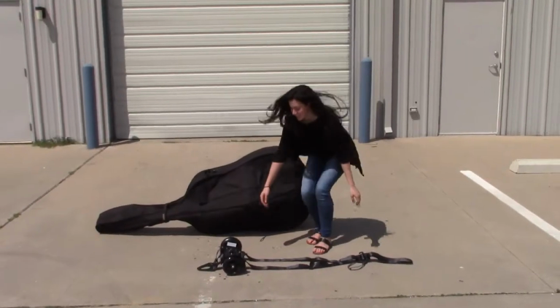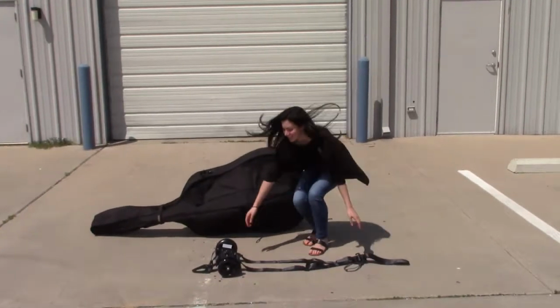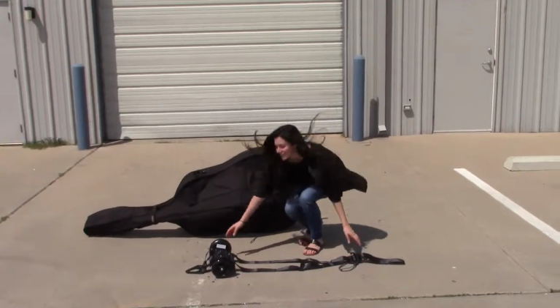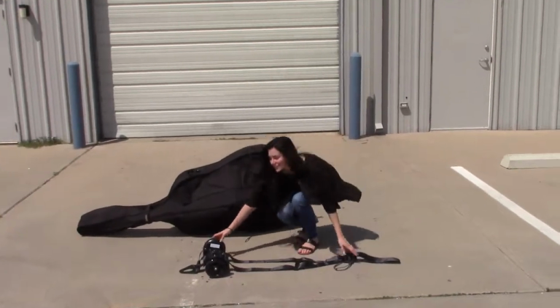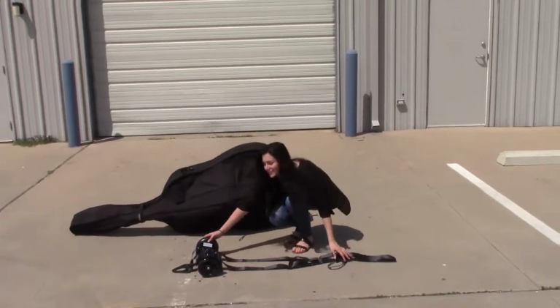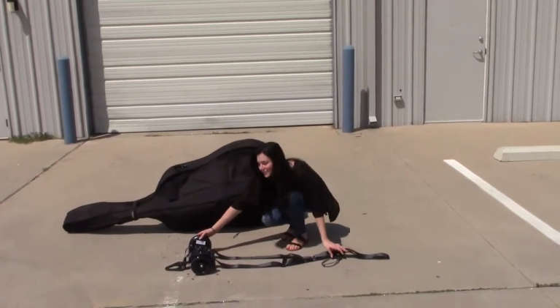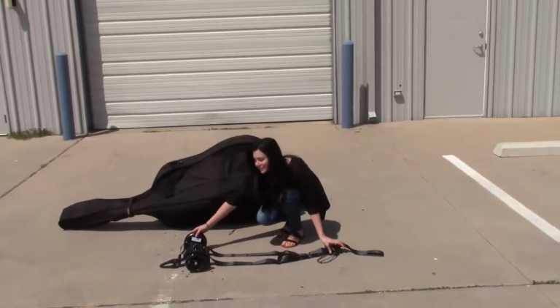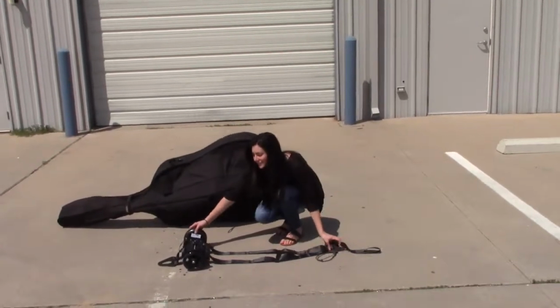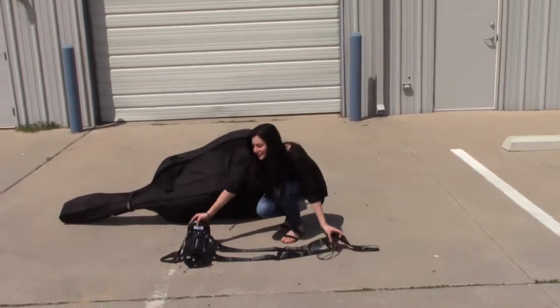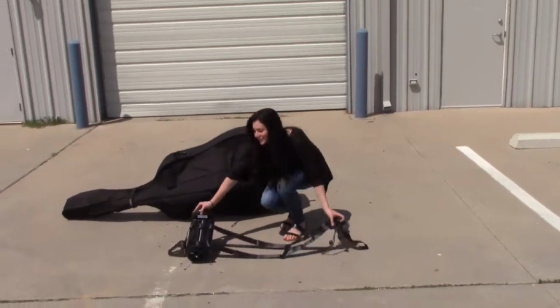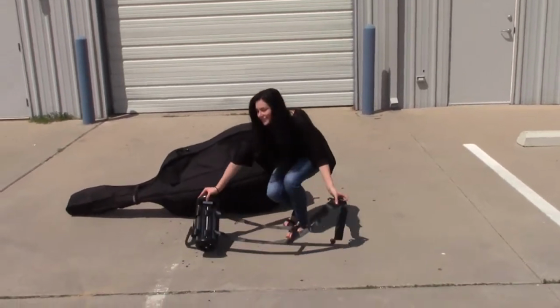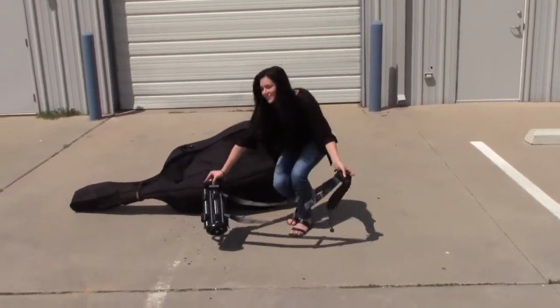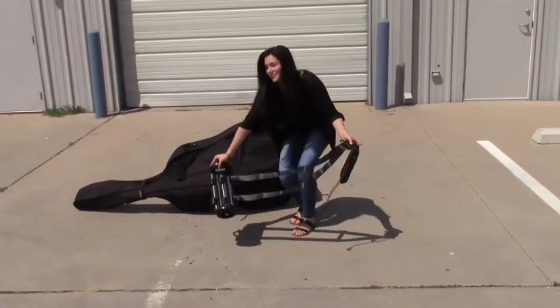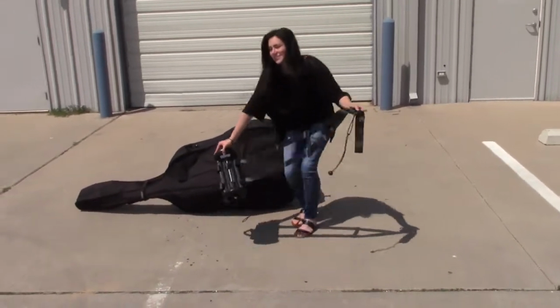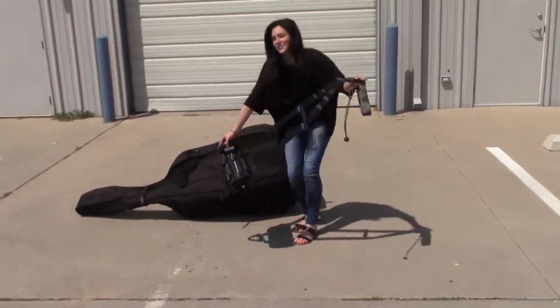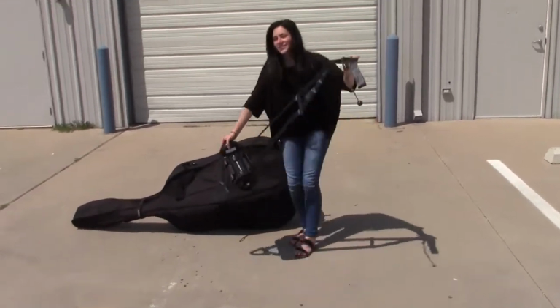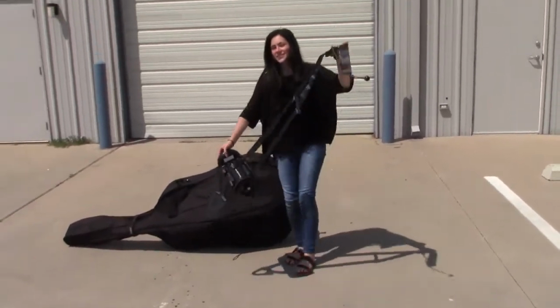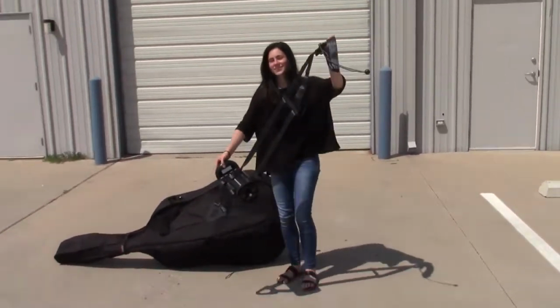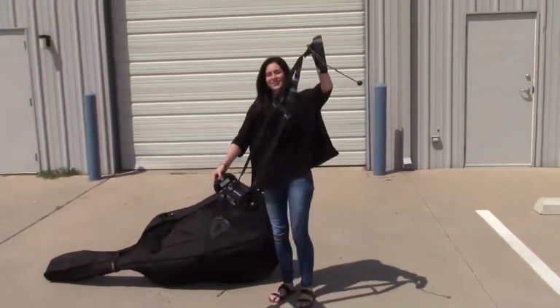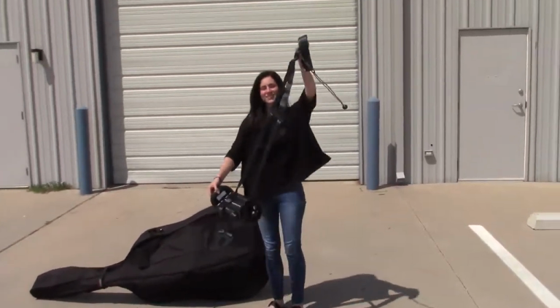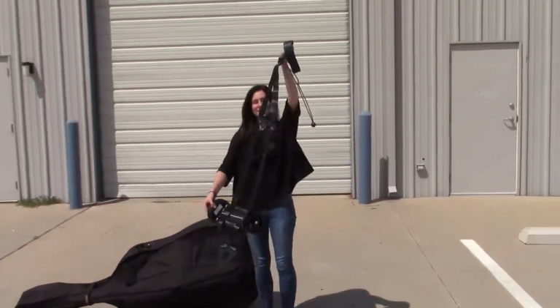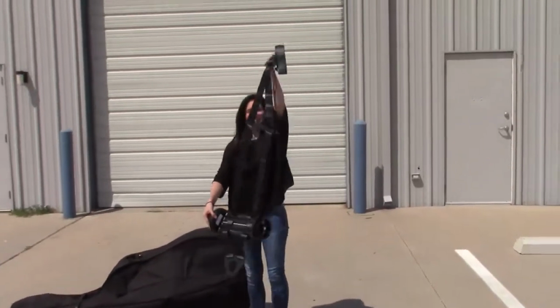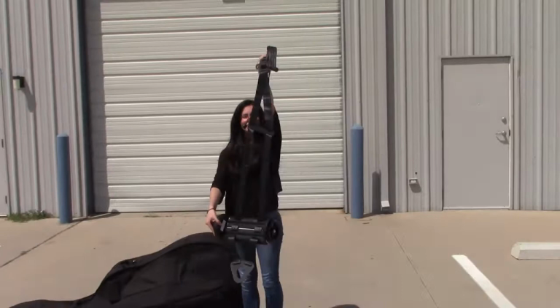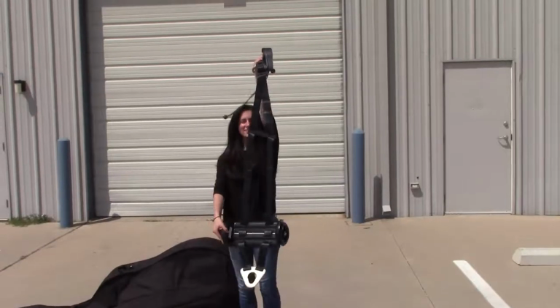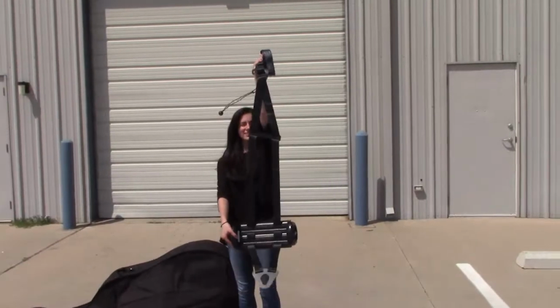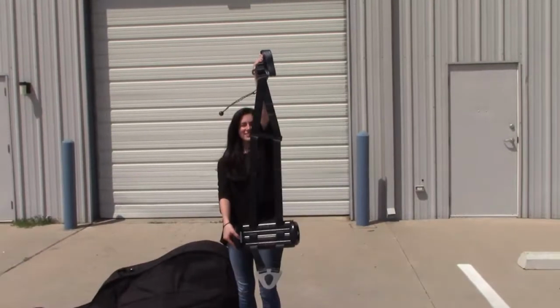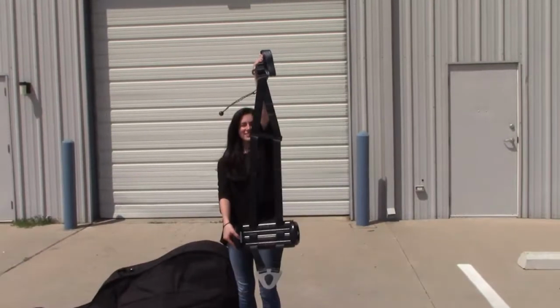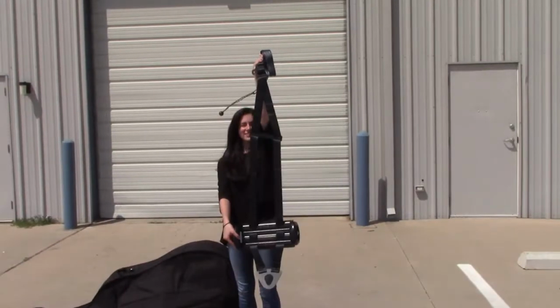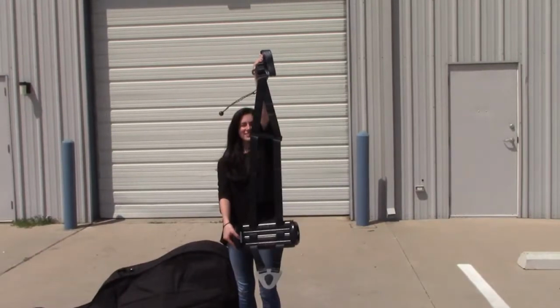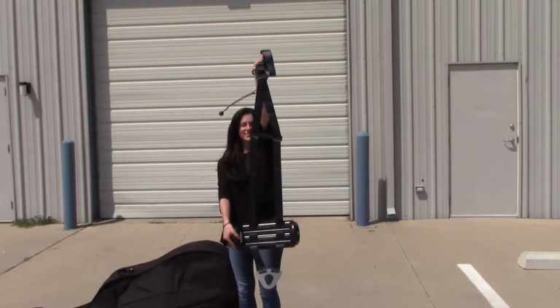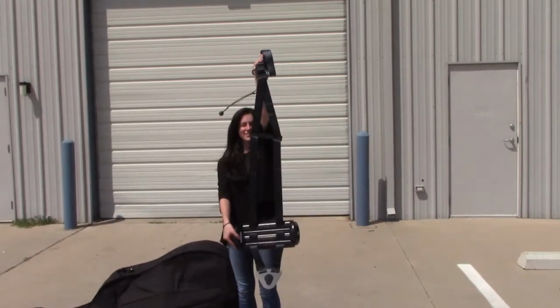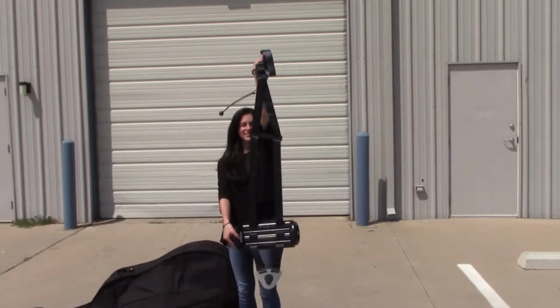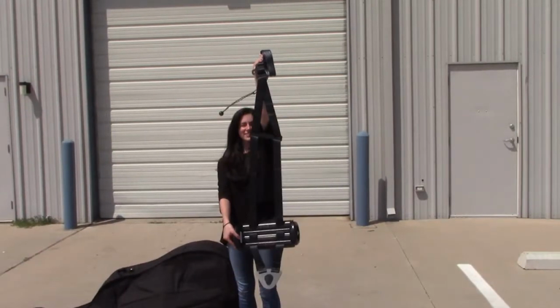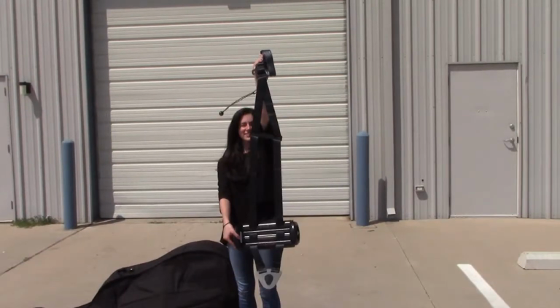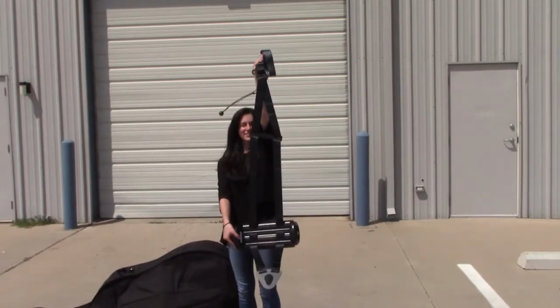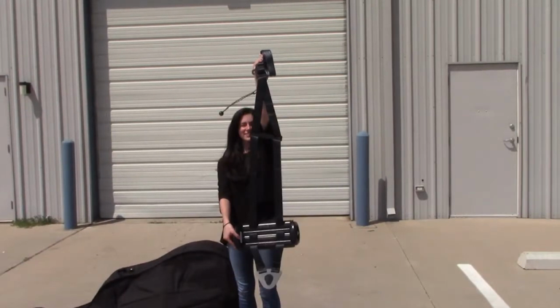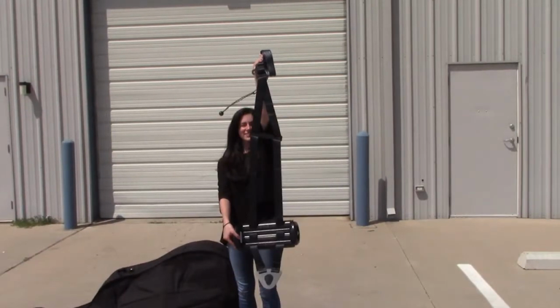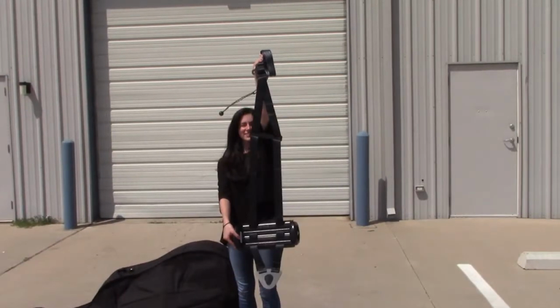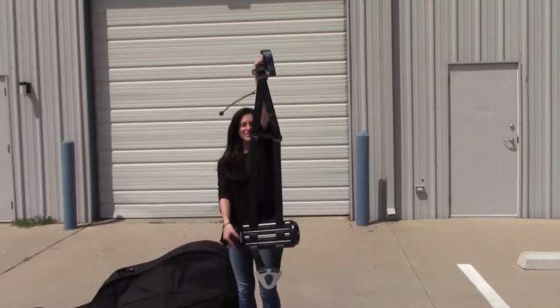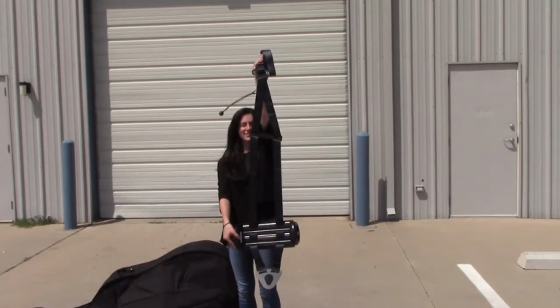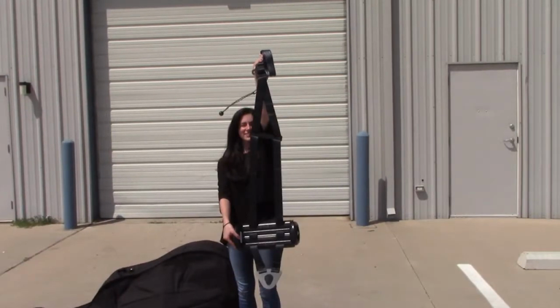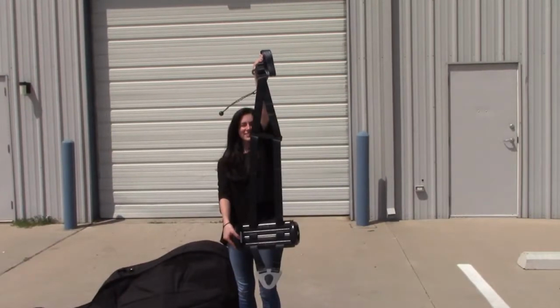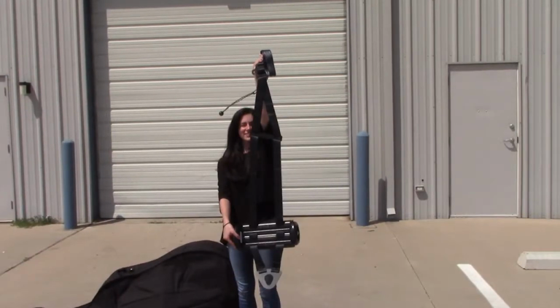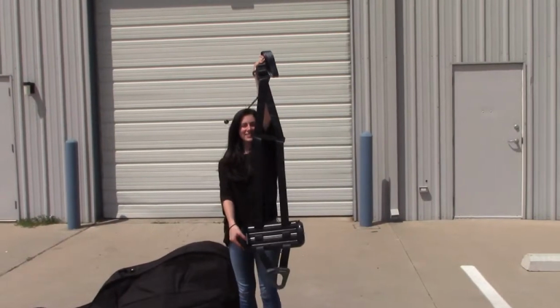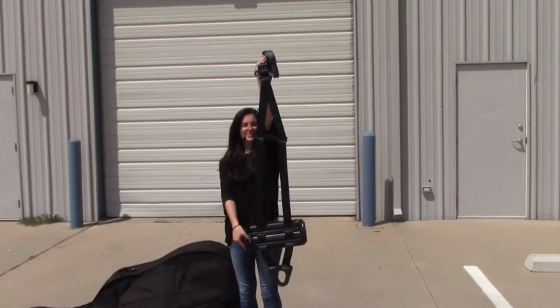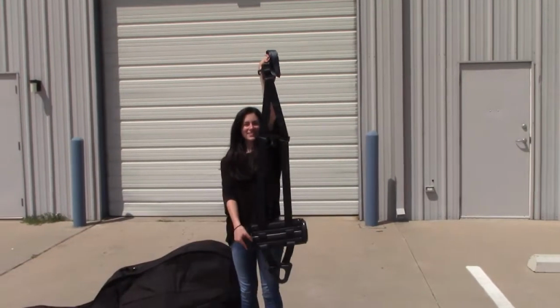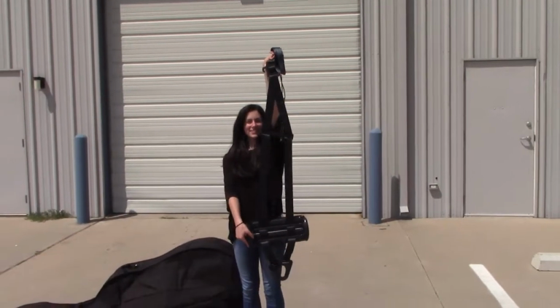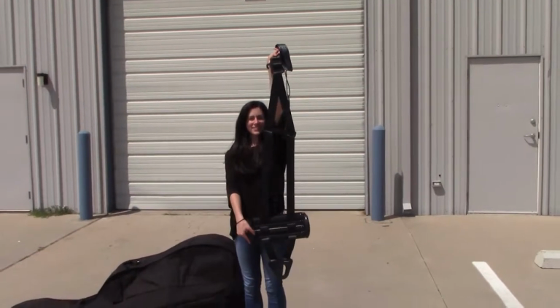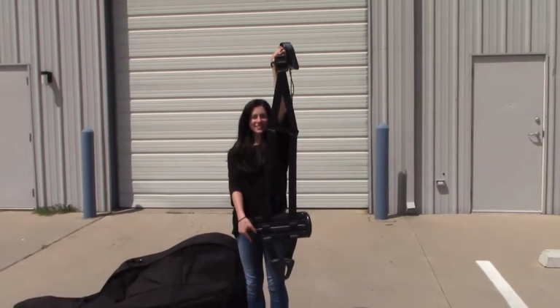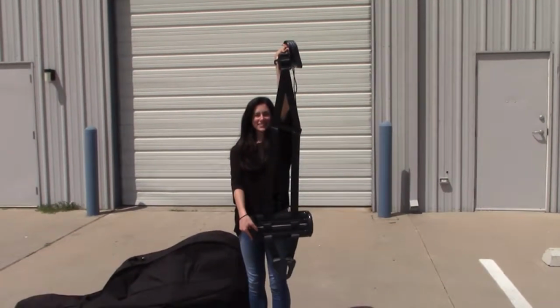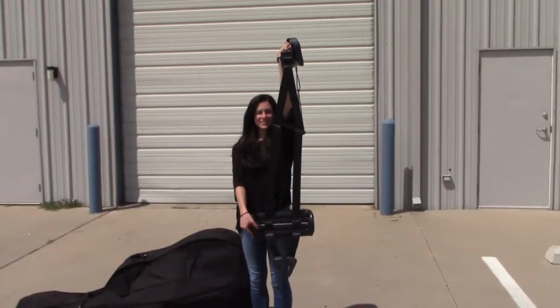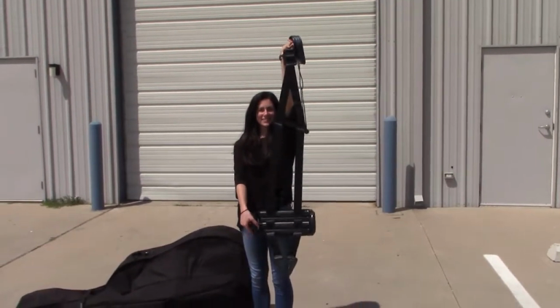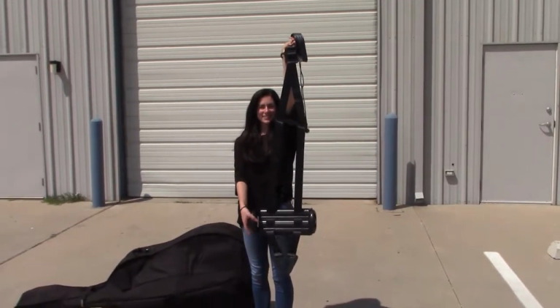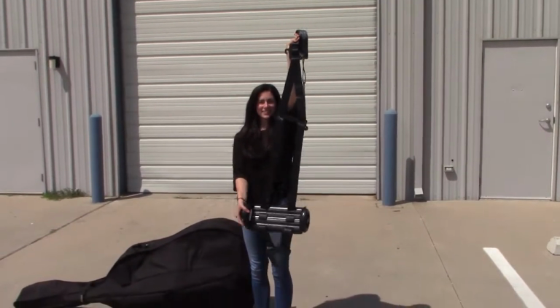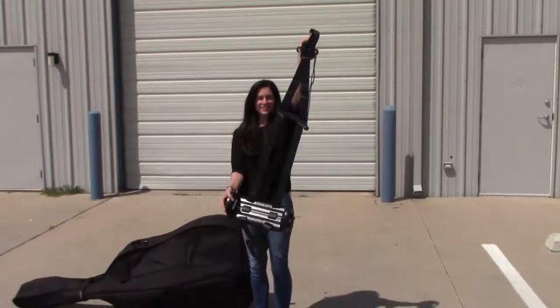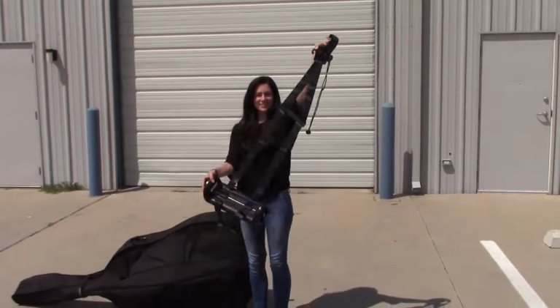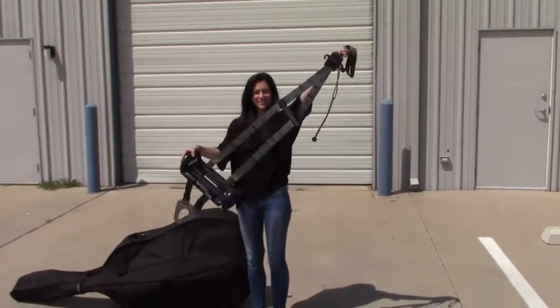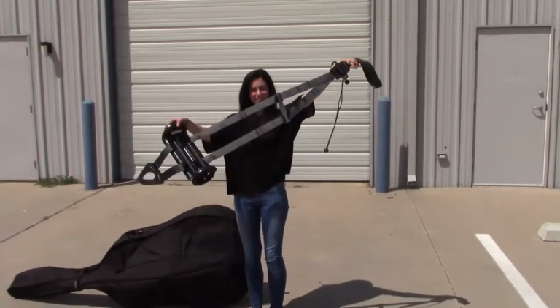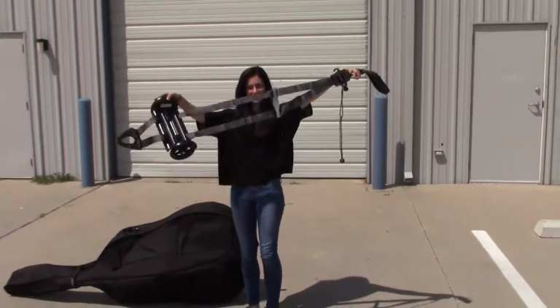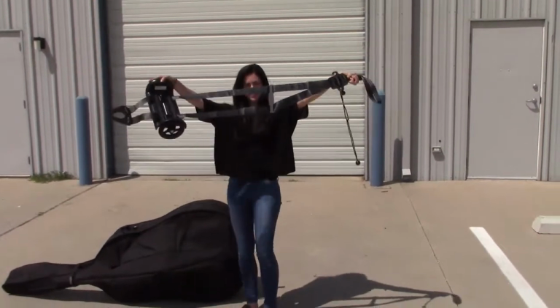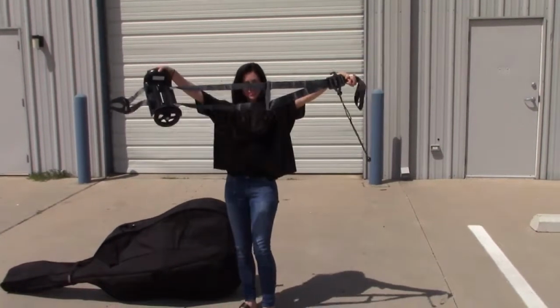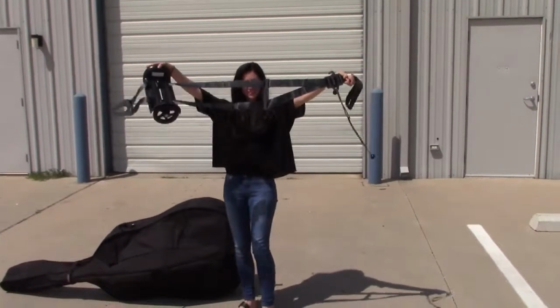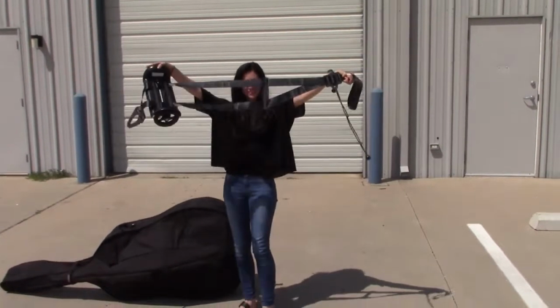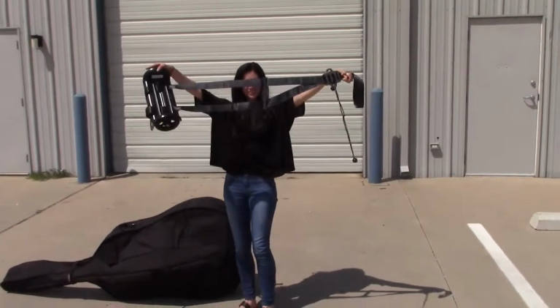Introducing the base buggy. As you can see, it's functional and easy to use.